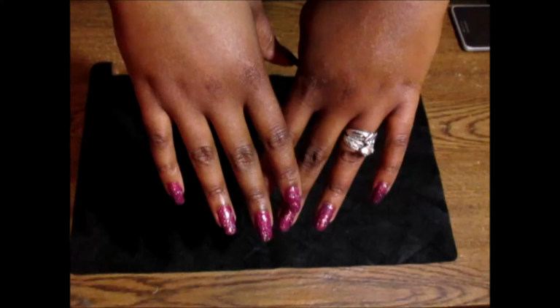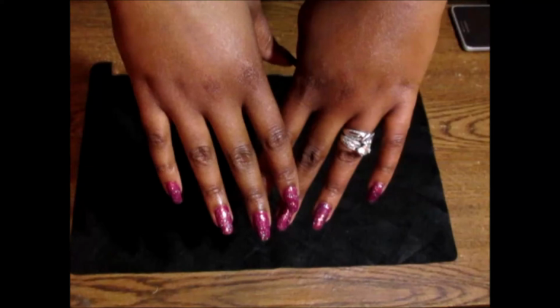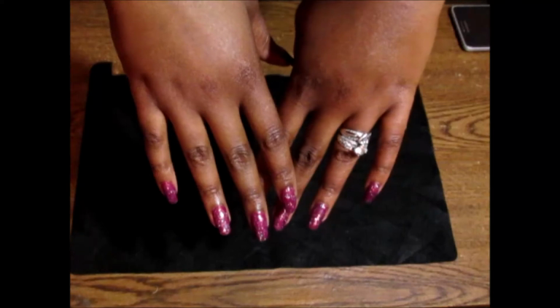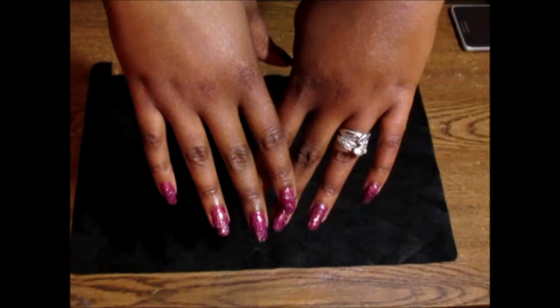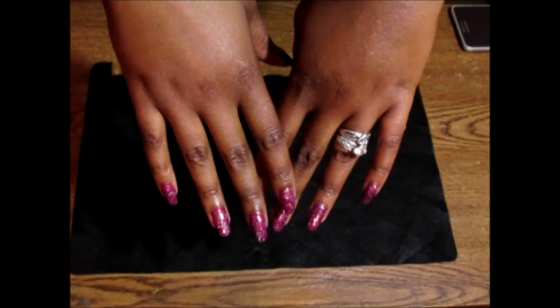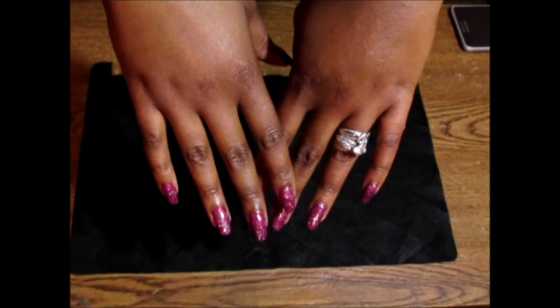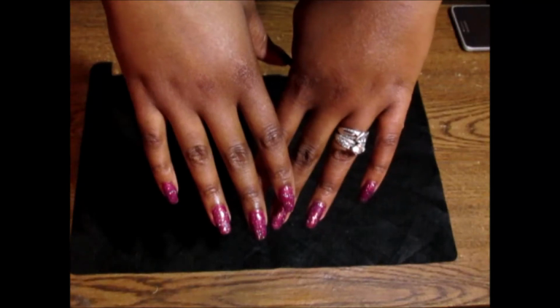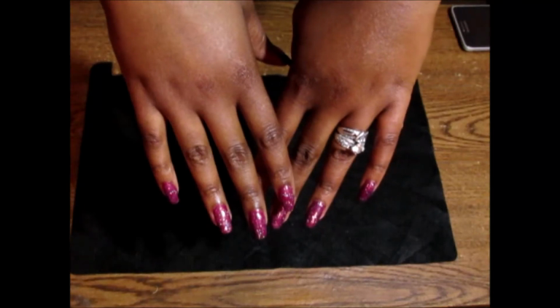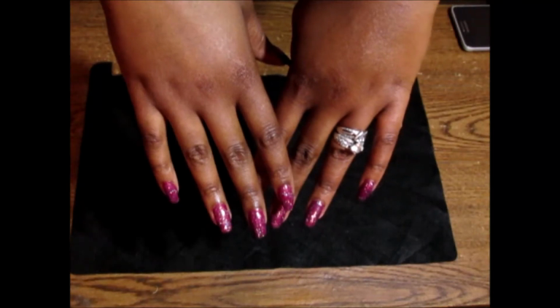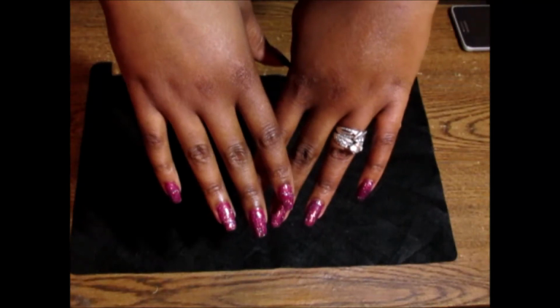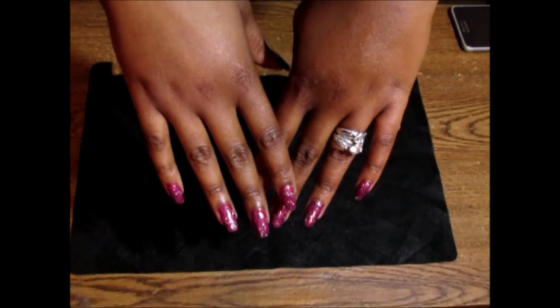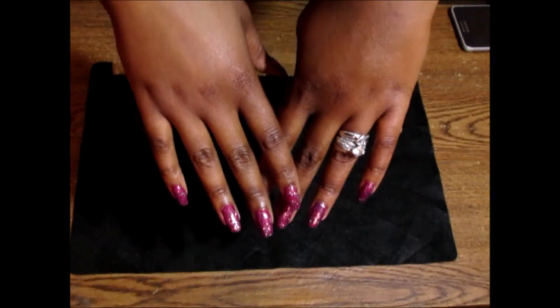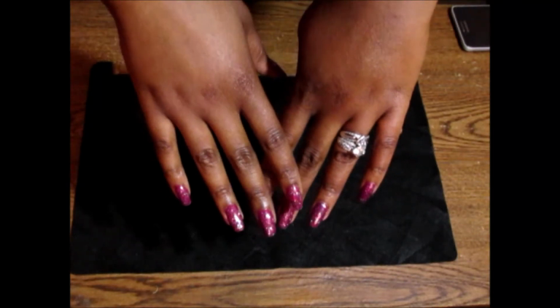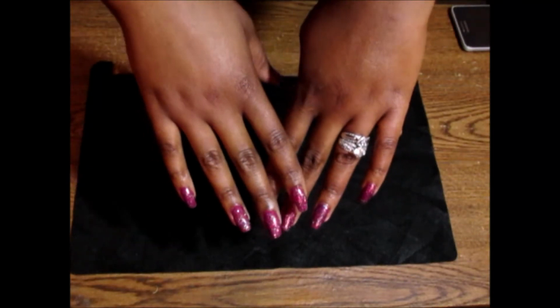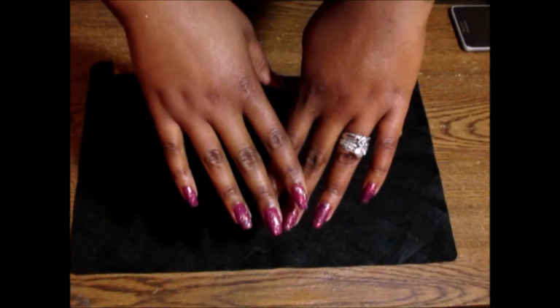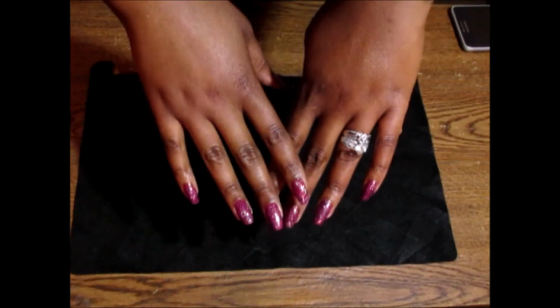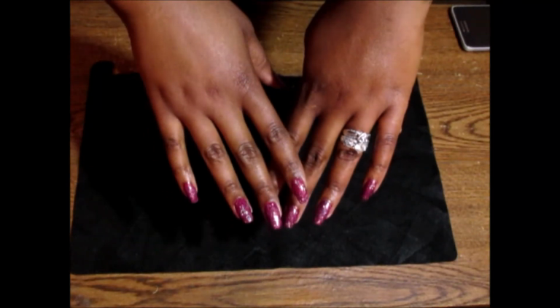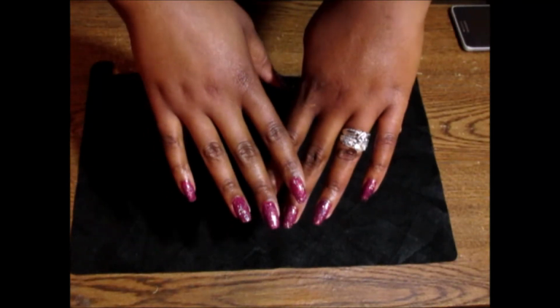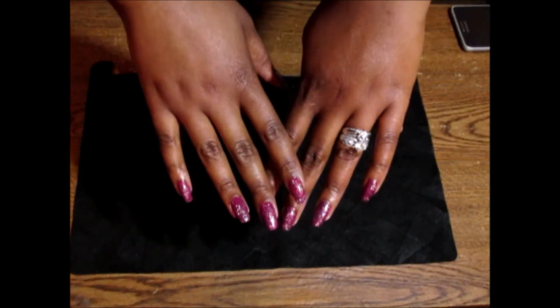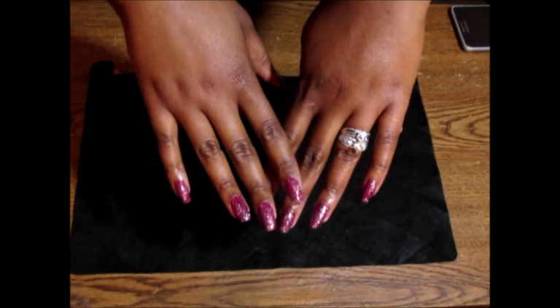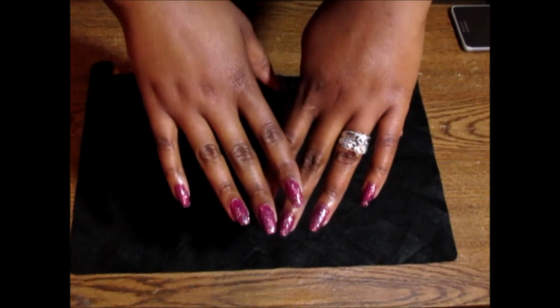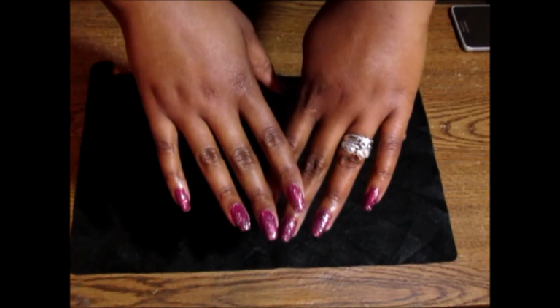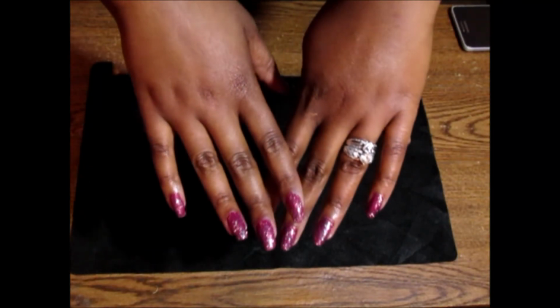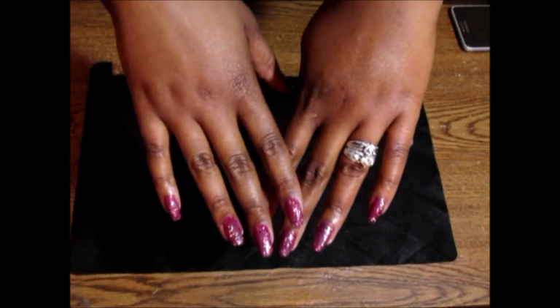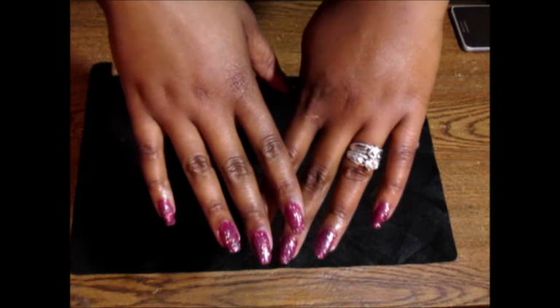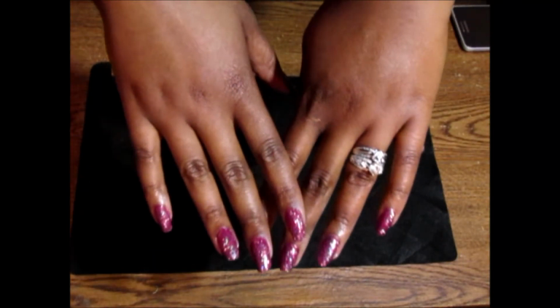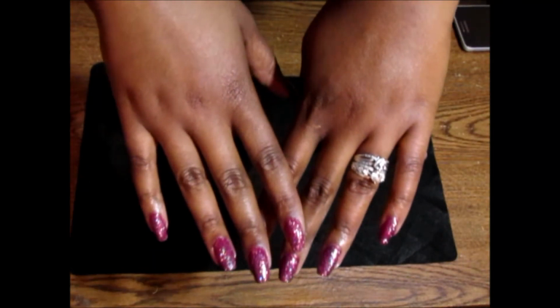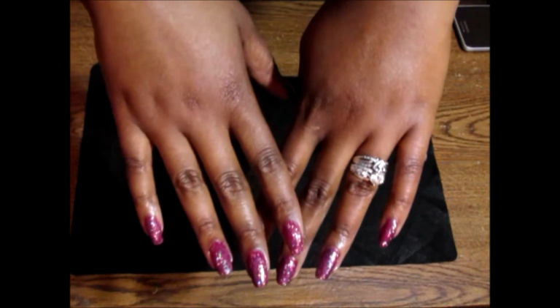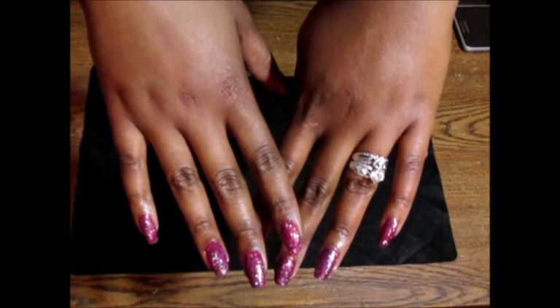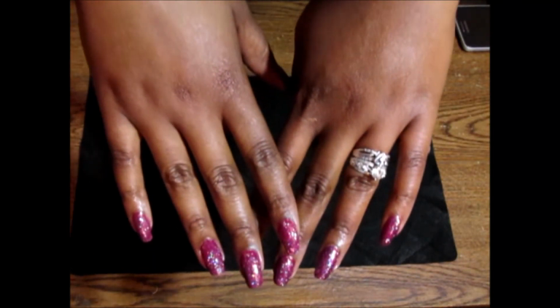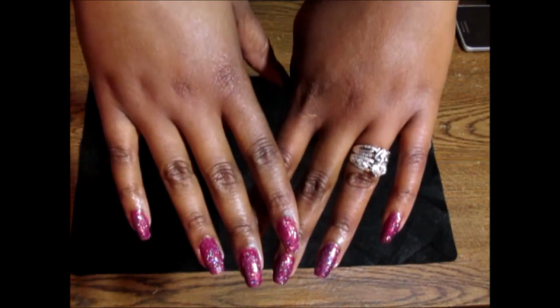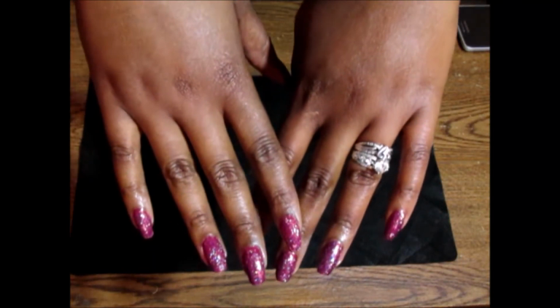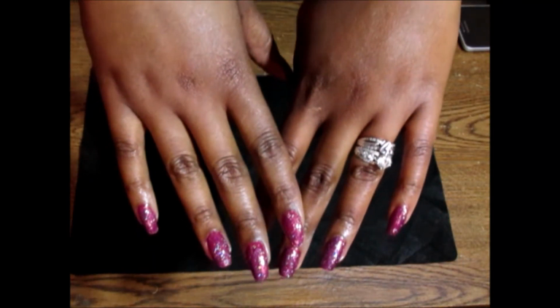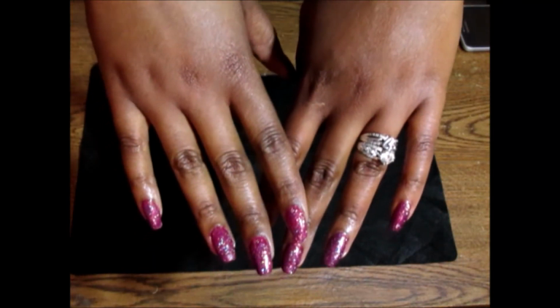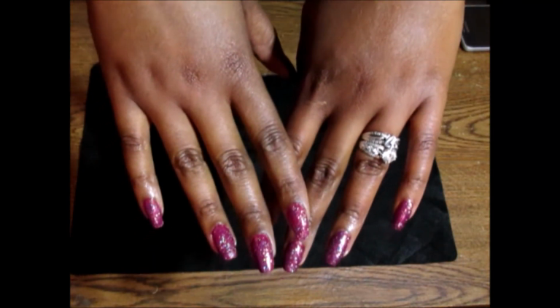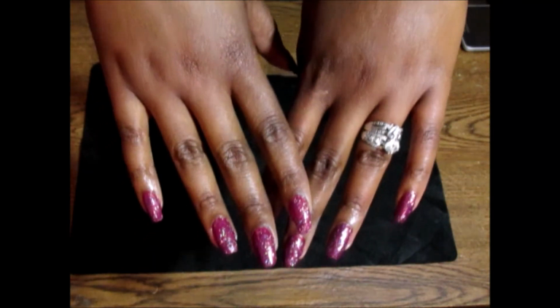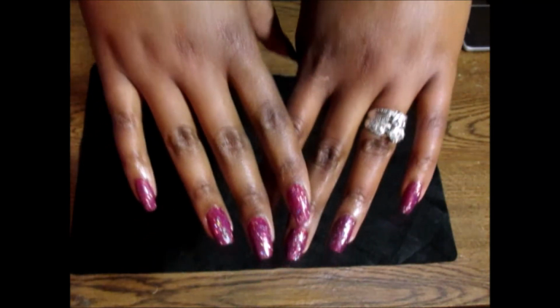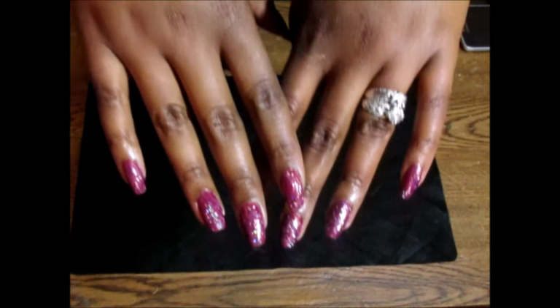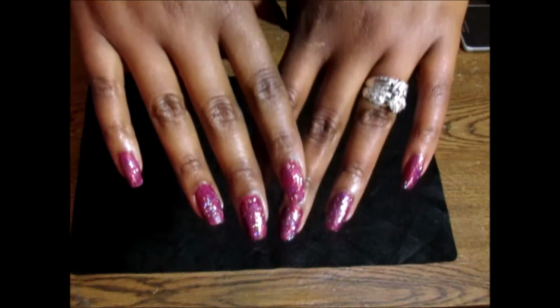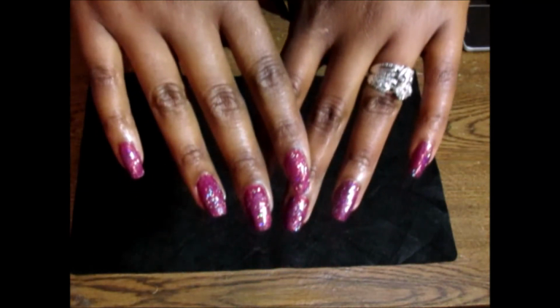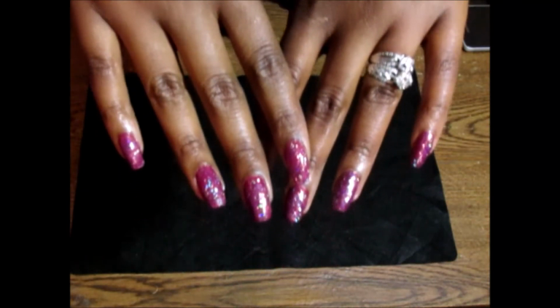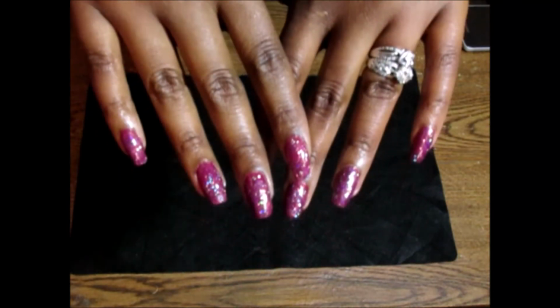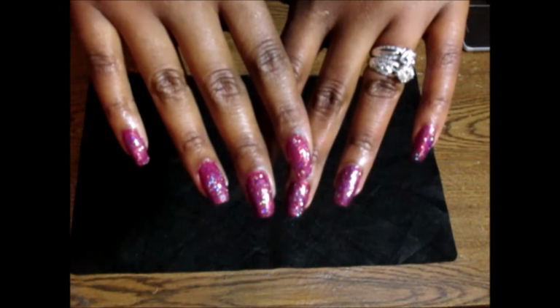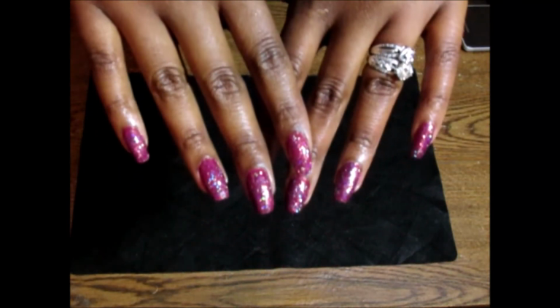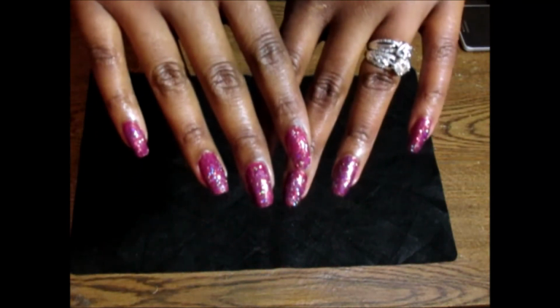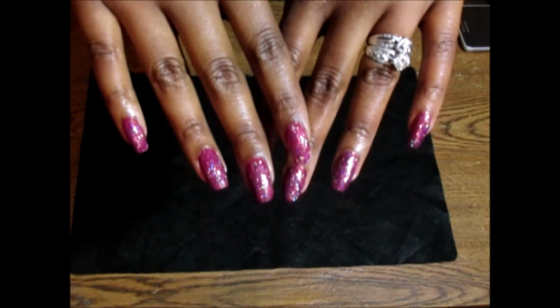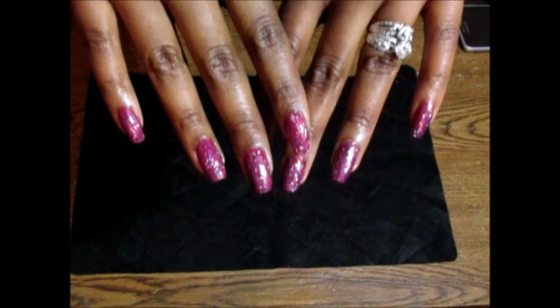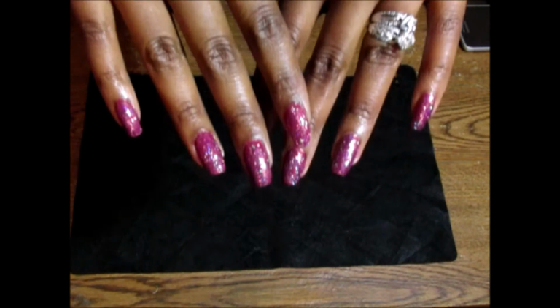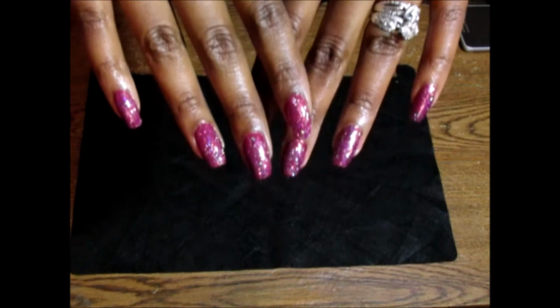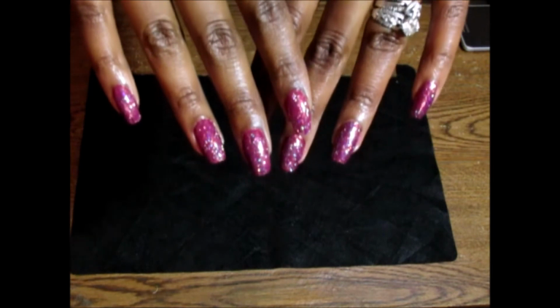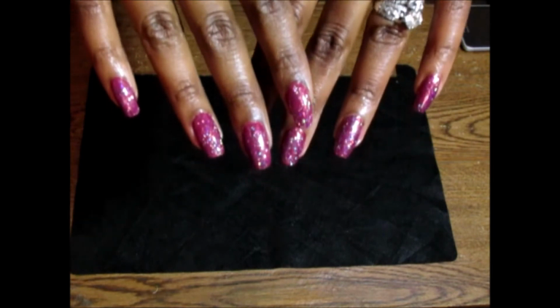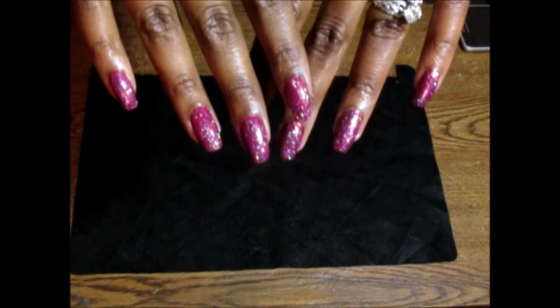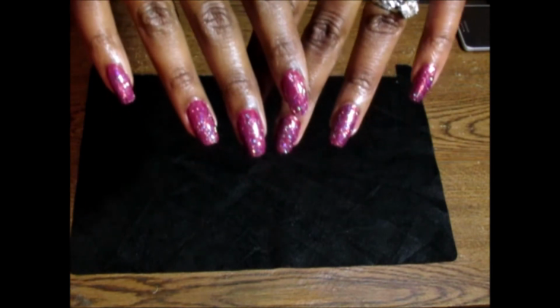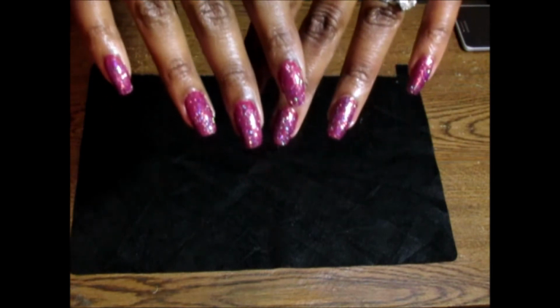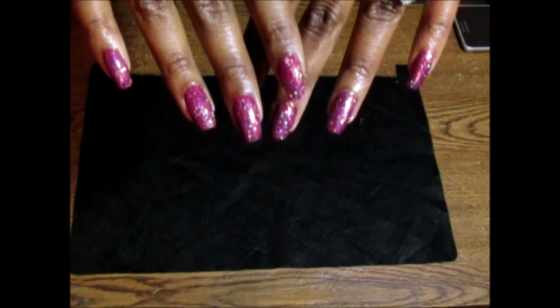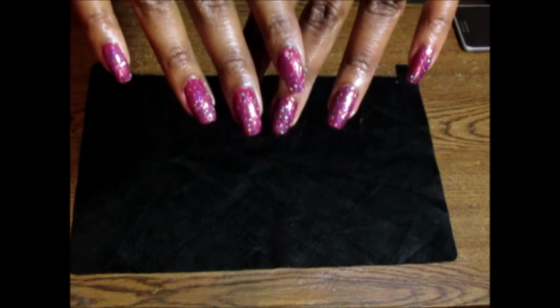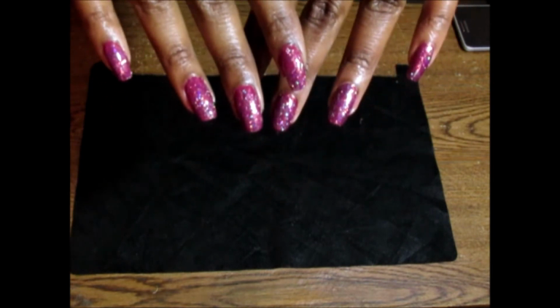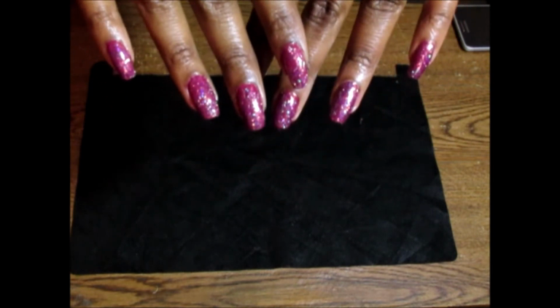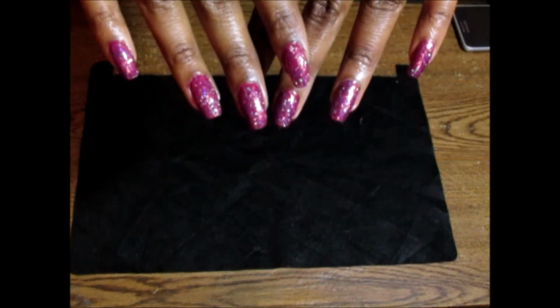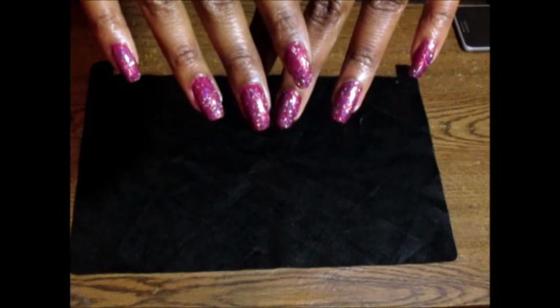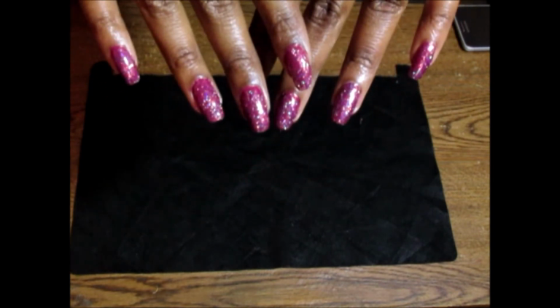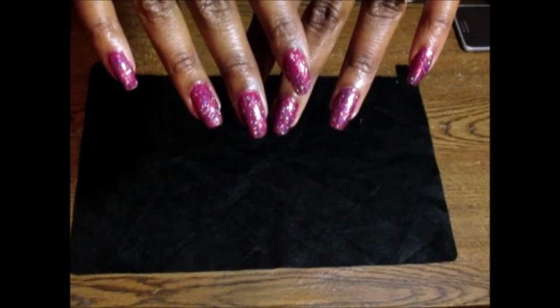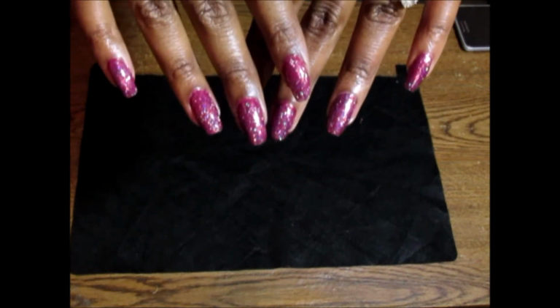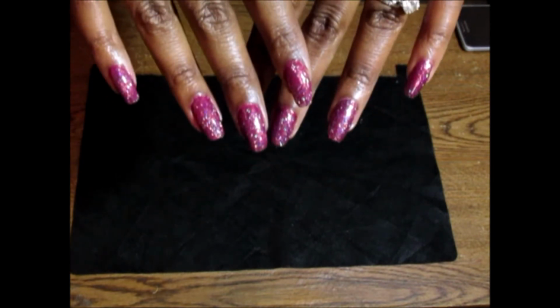Hey guys, welcome back to my channel. If you are interested in seeing how I did these super sparkly nails, then just keep watching.